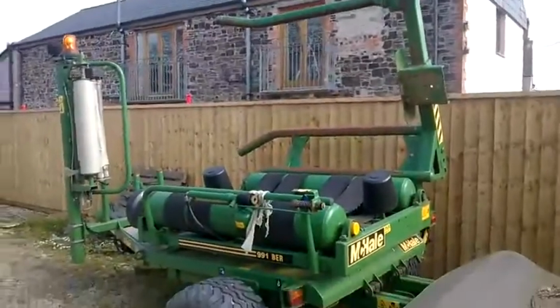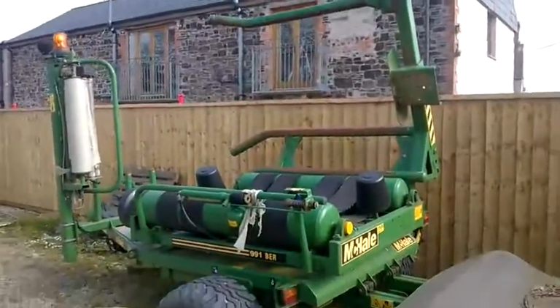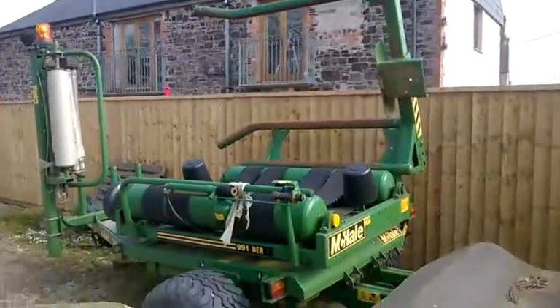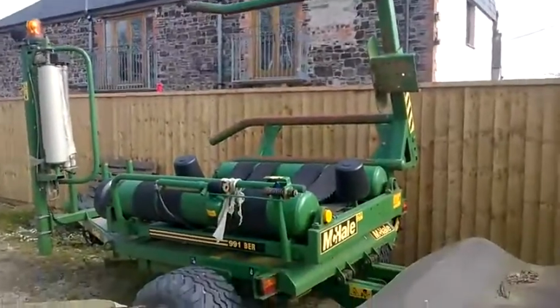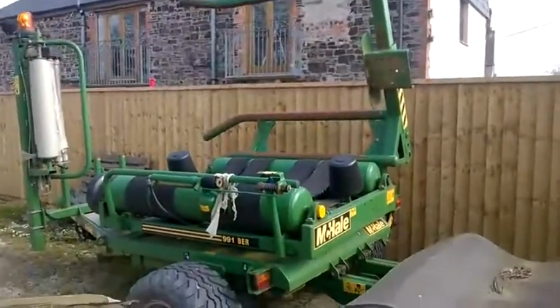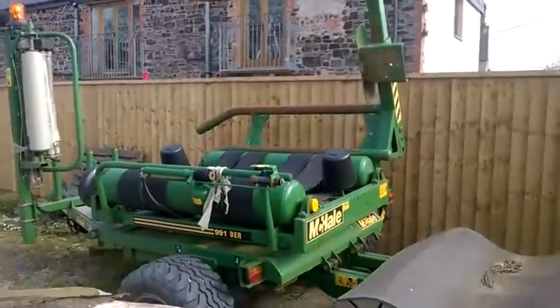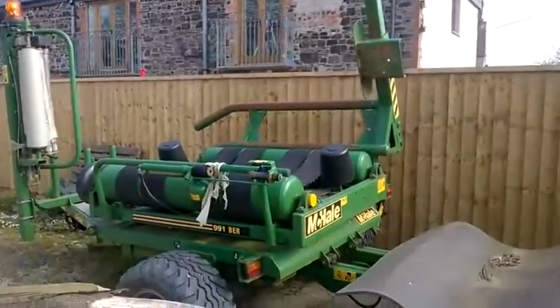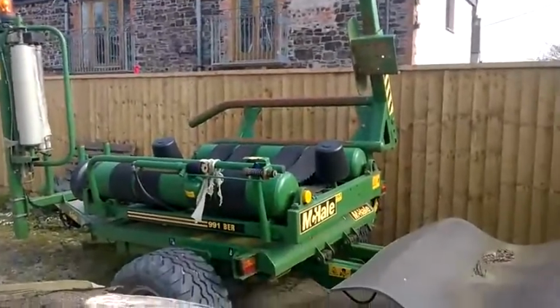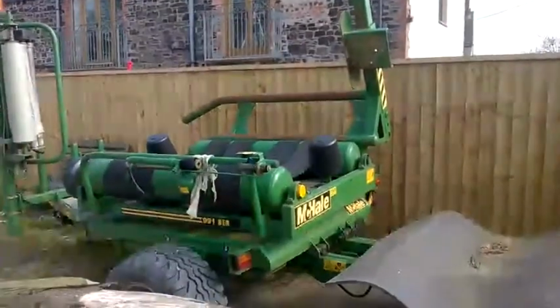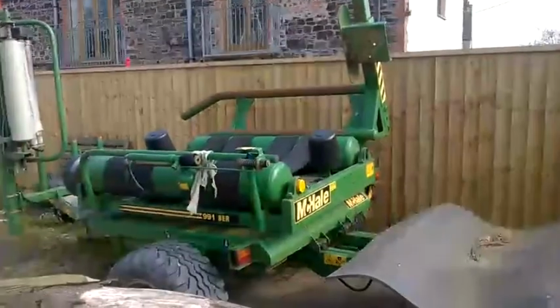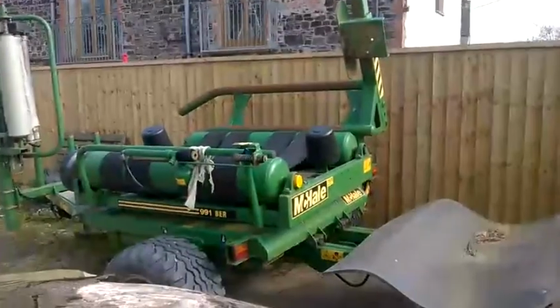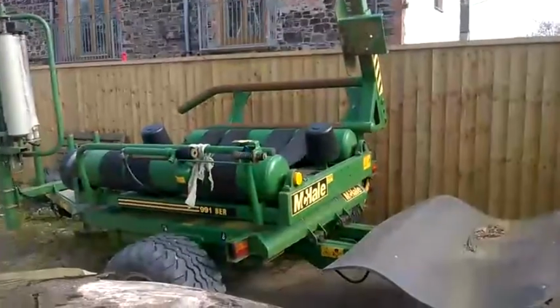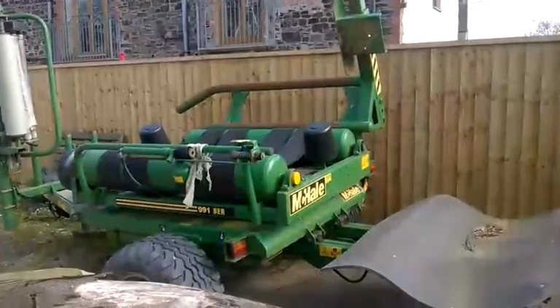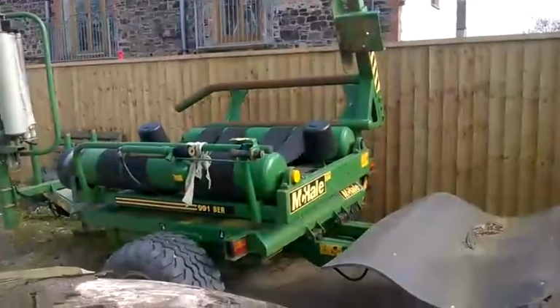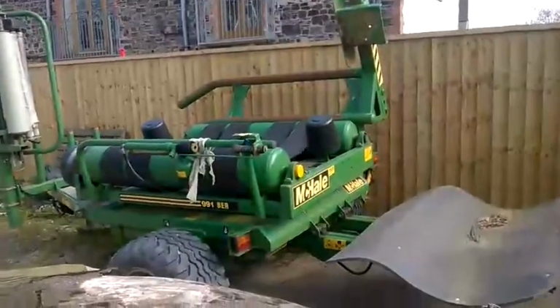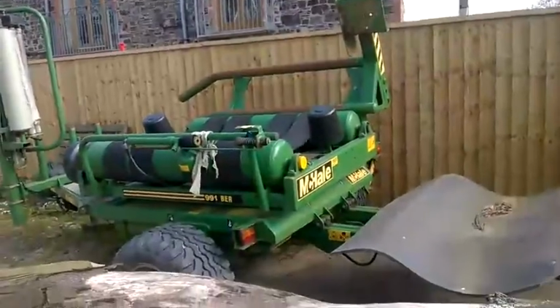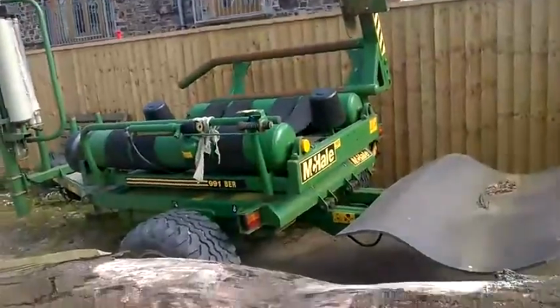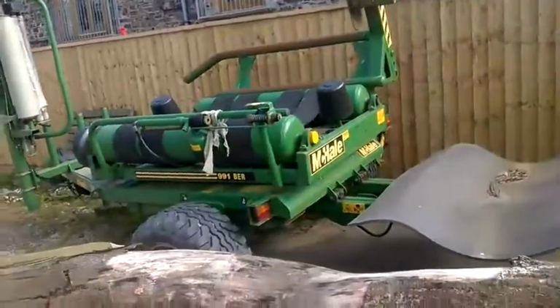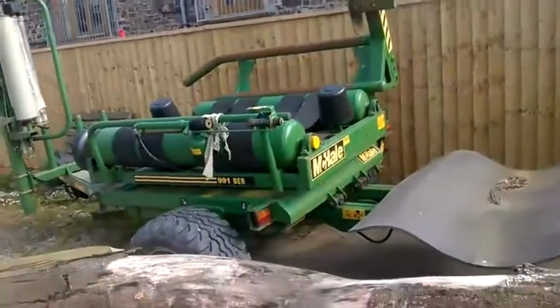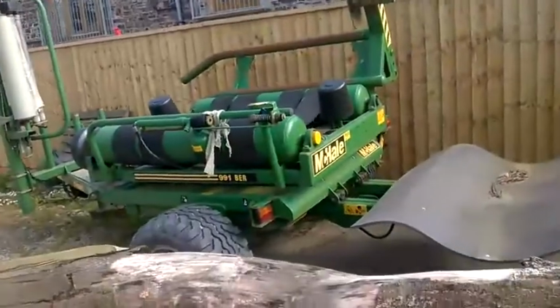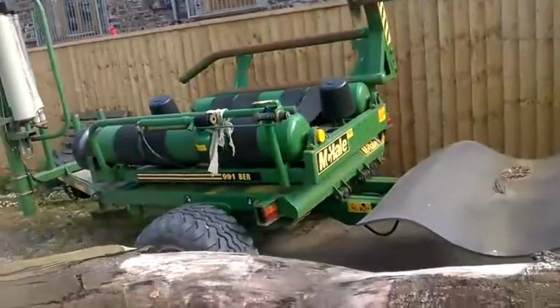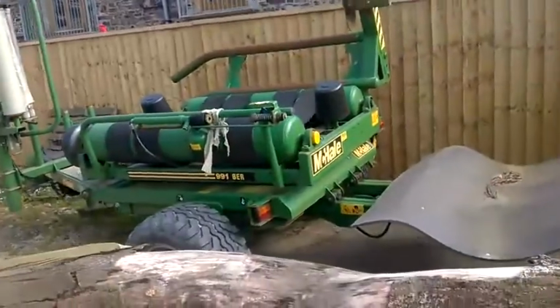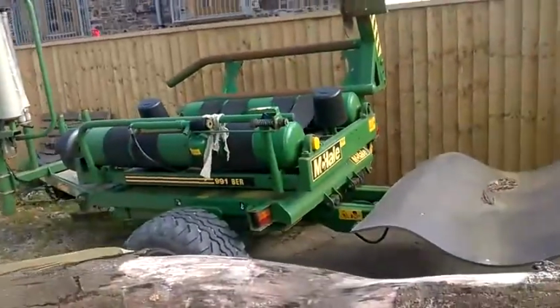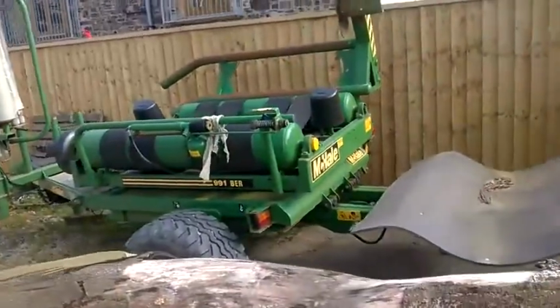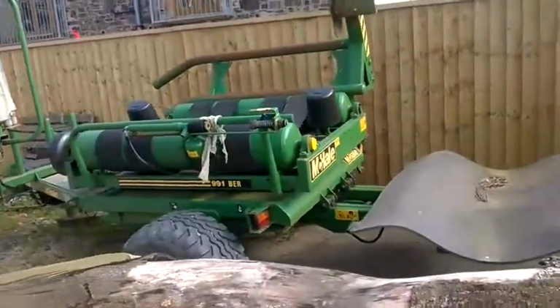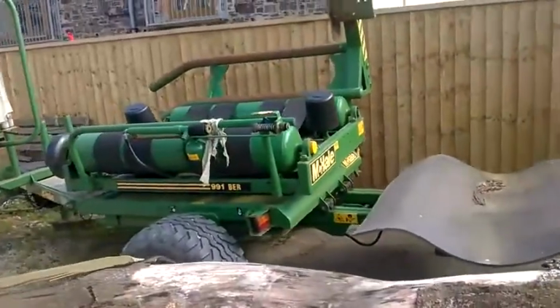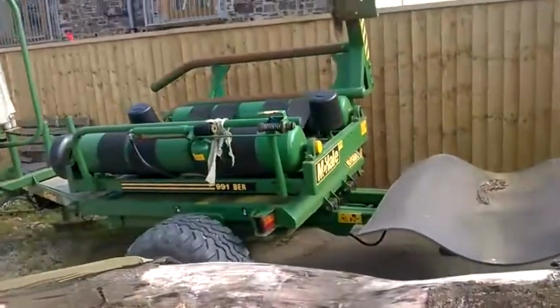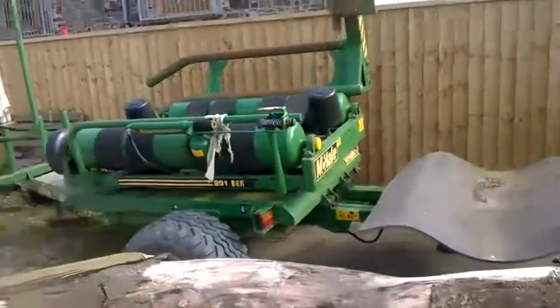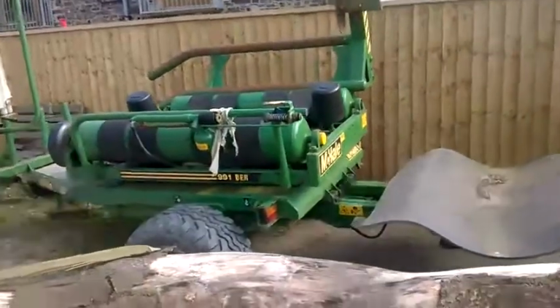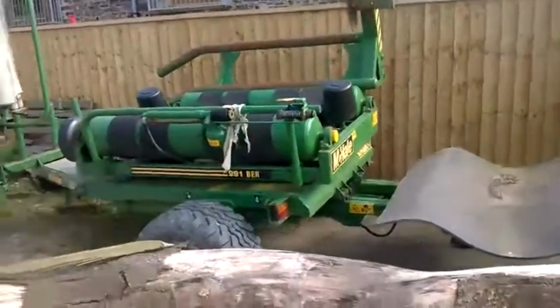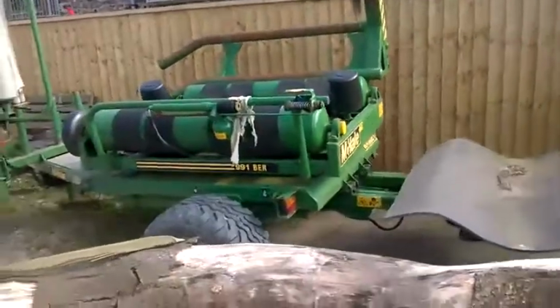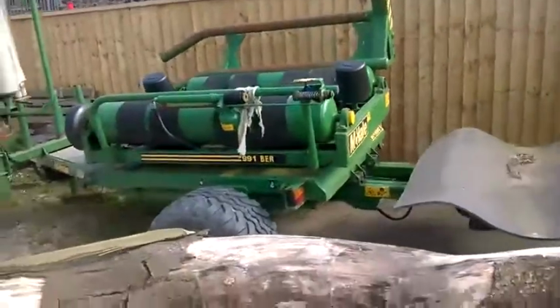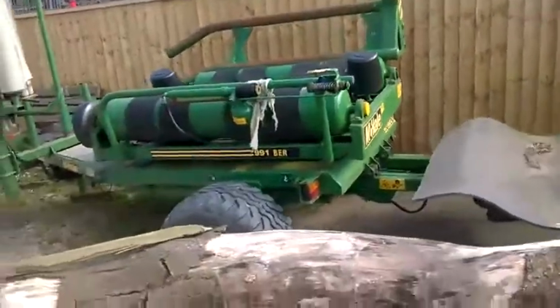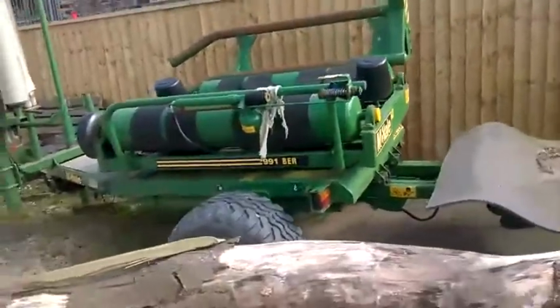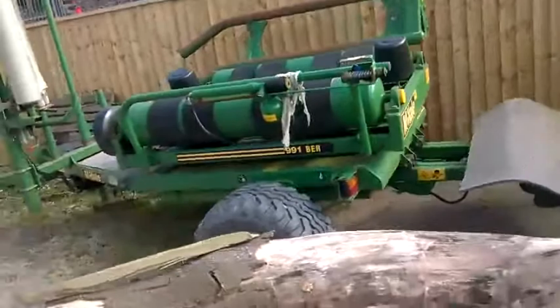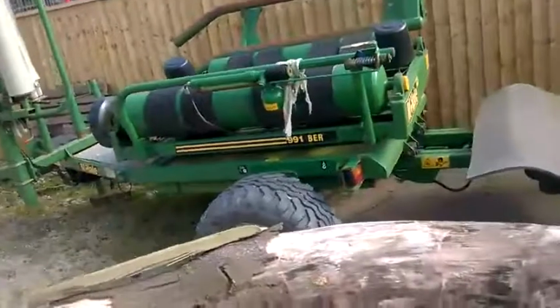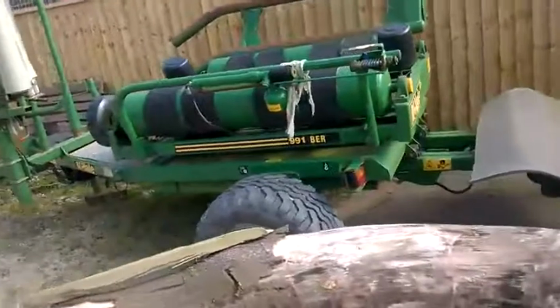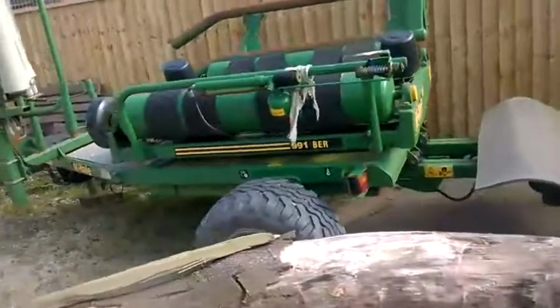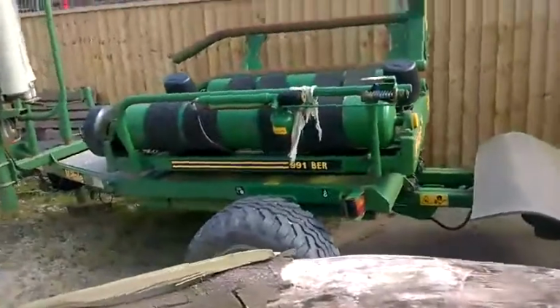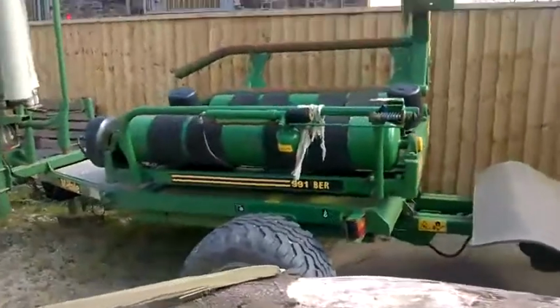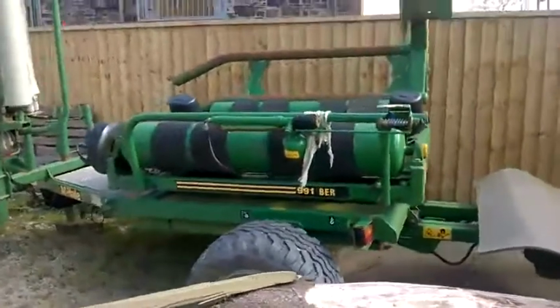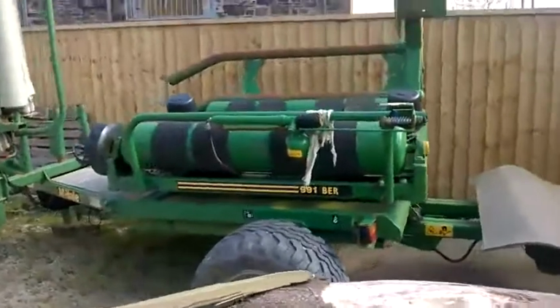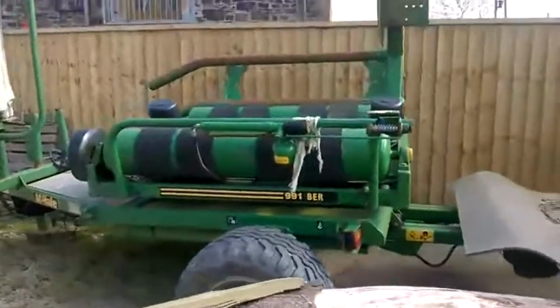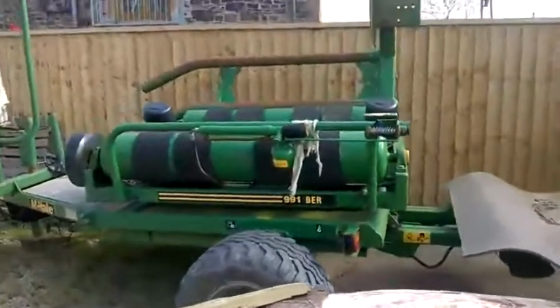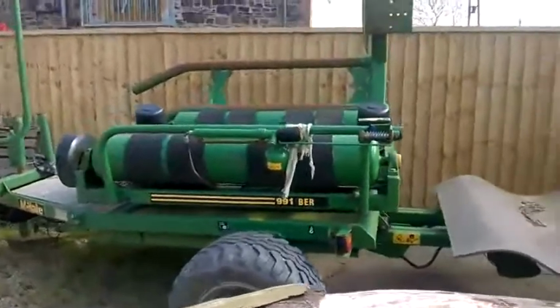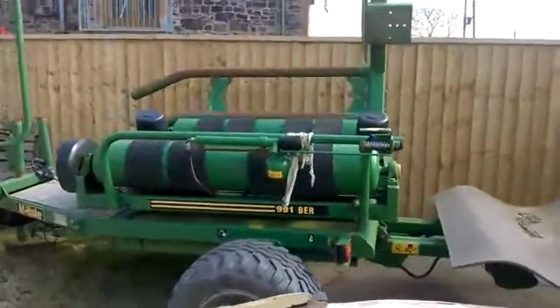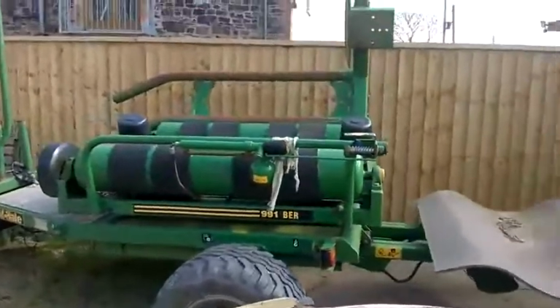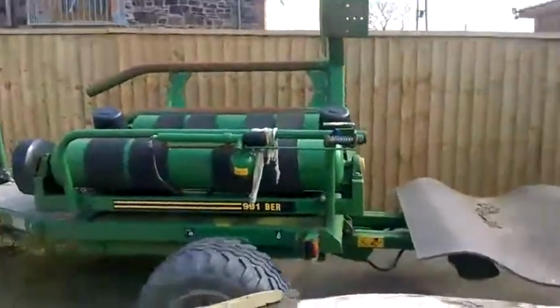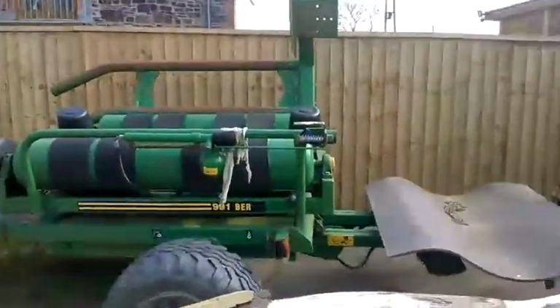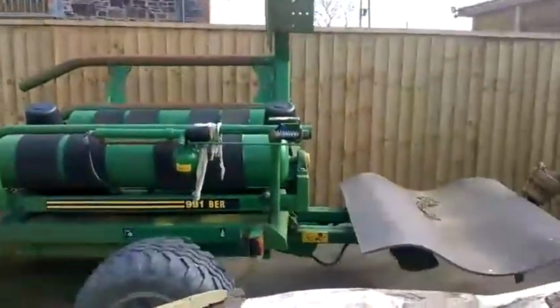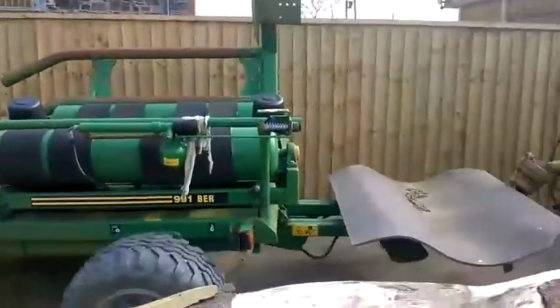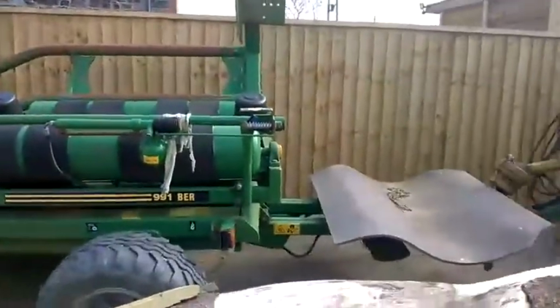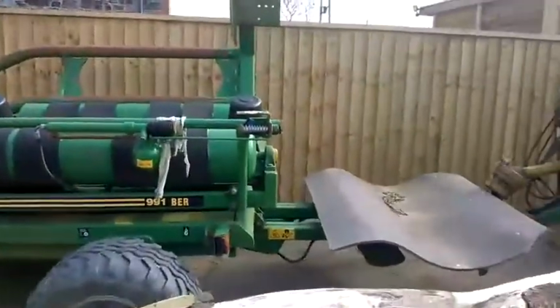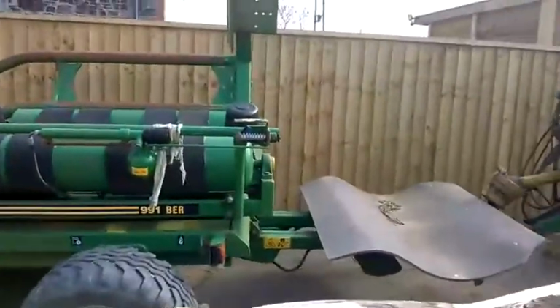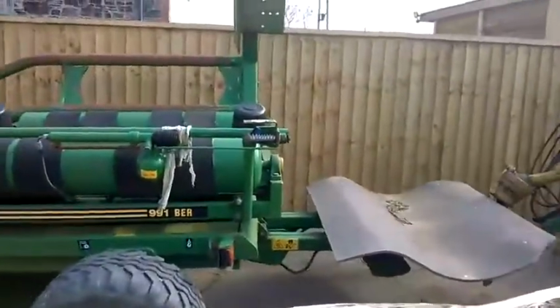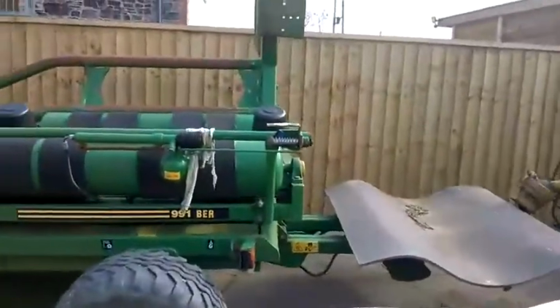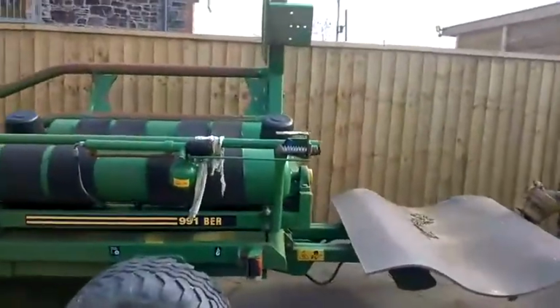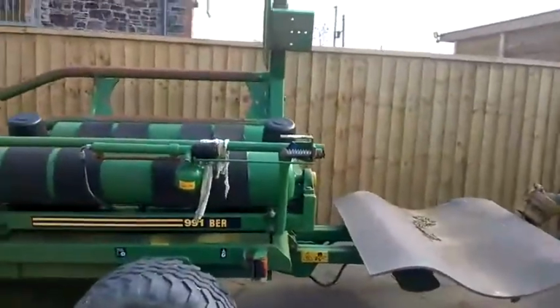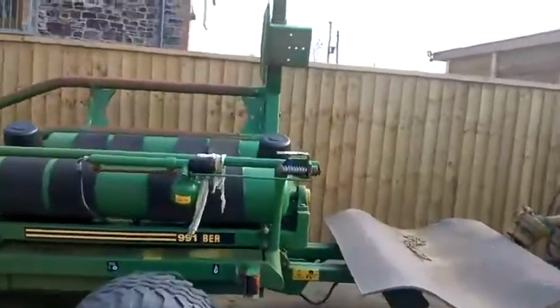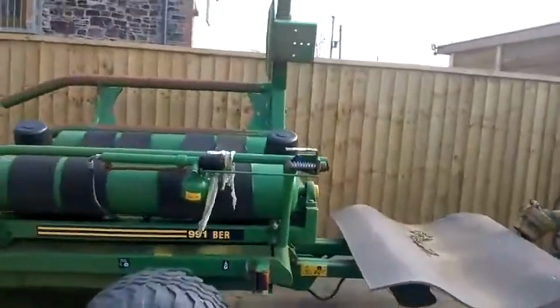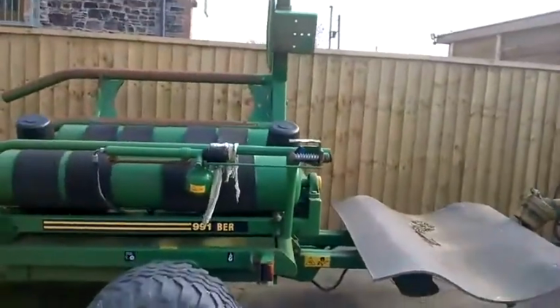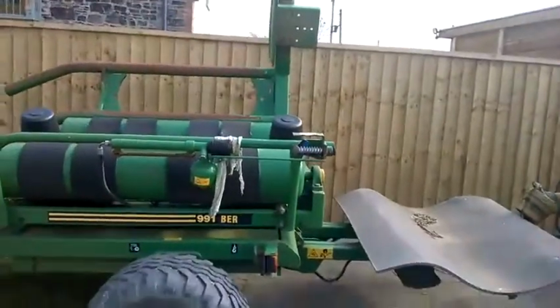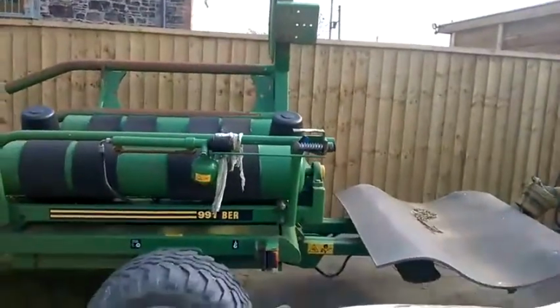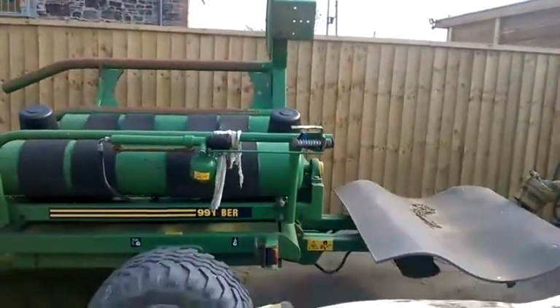Very lightly used, really good tyres, pretty well like new really. Coming to holds with Ian May.